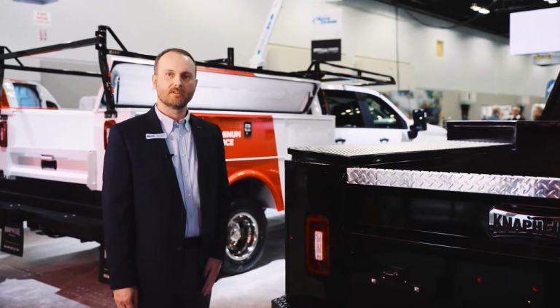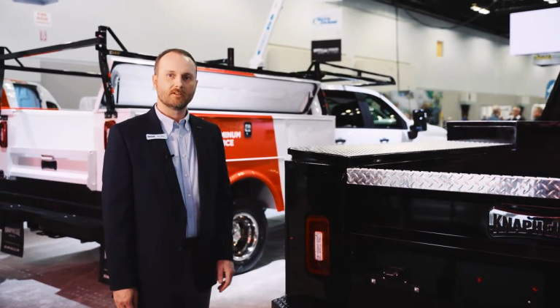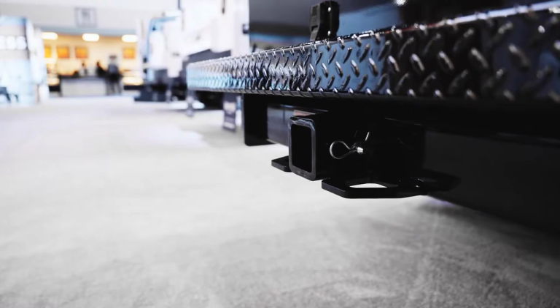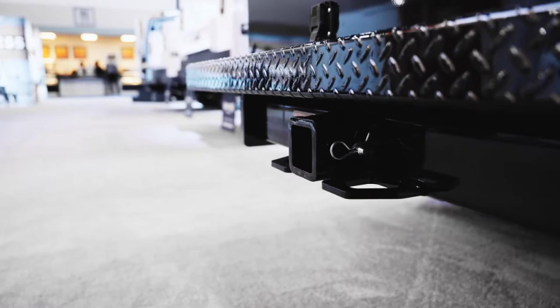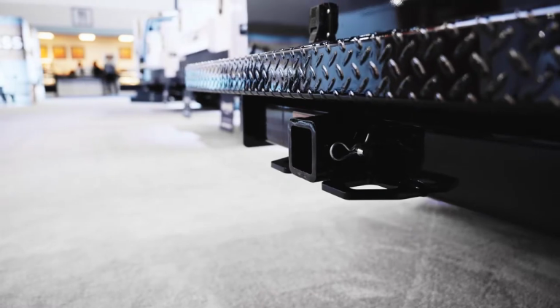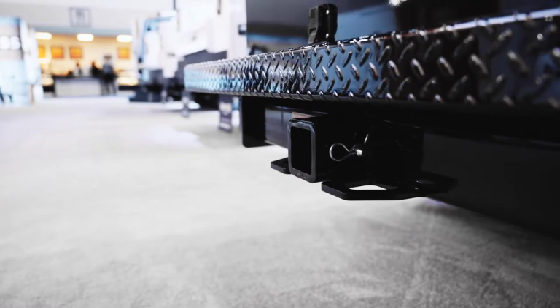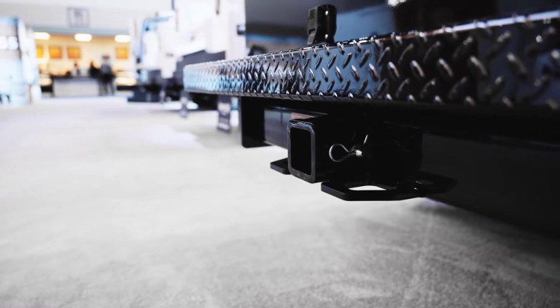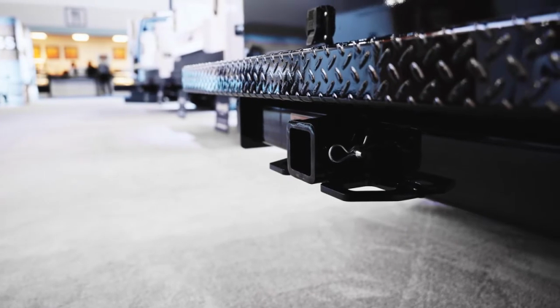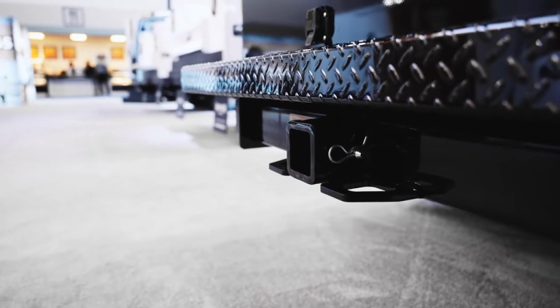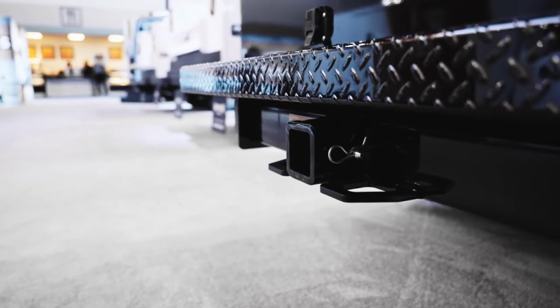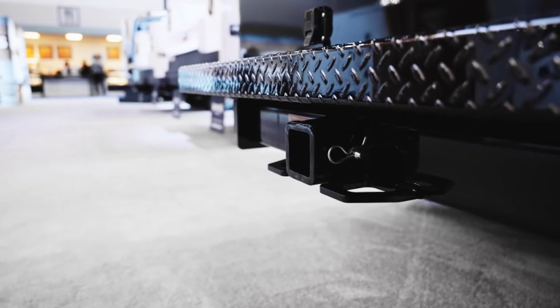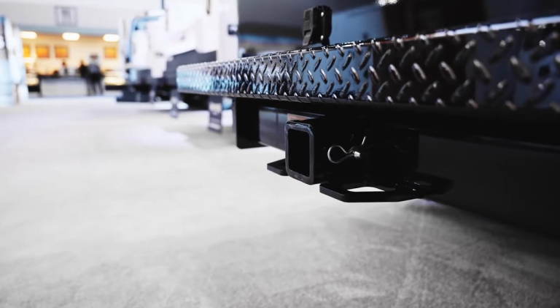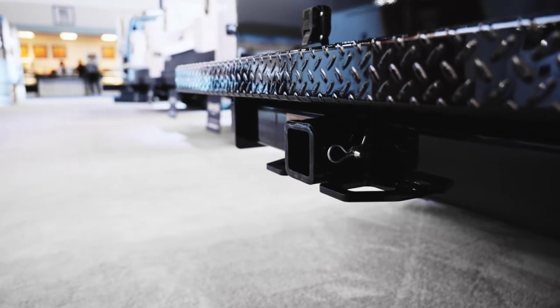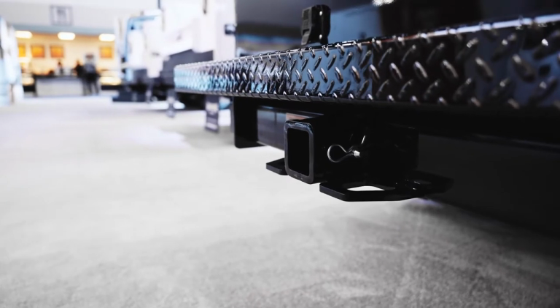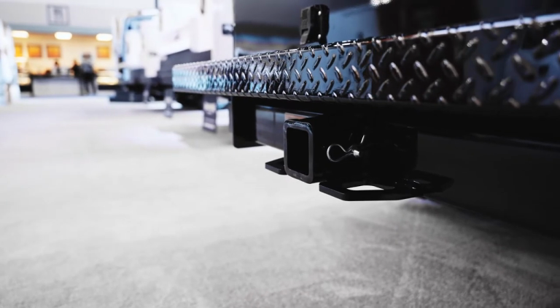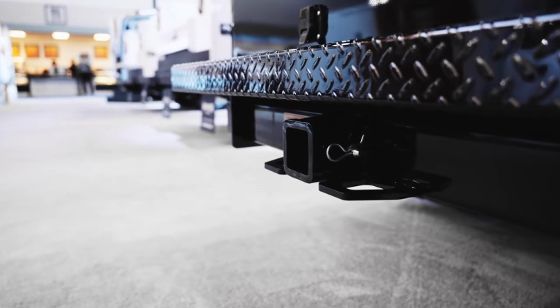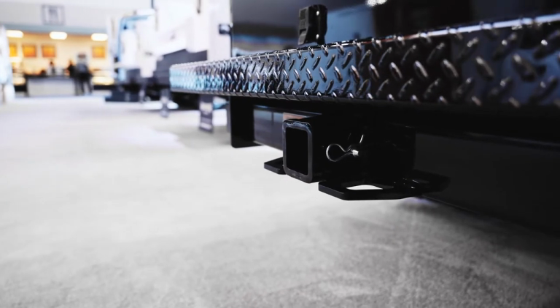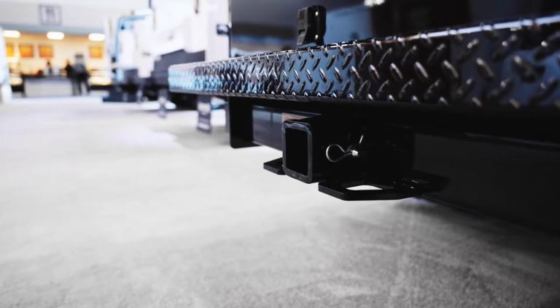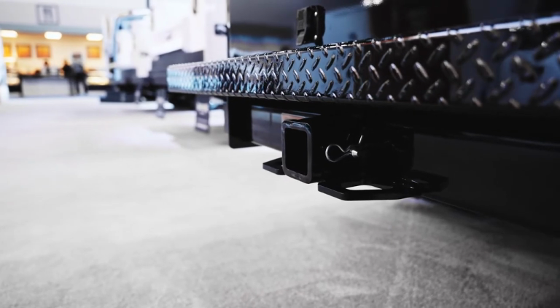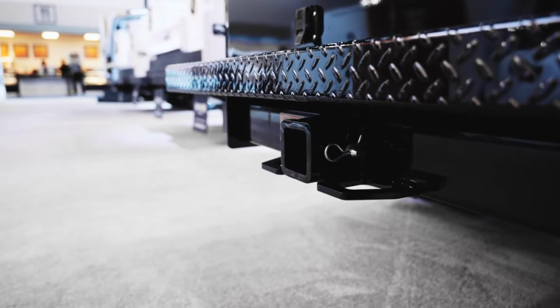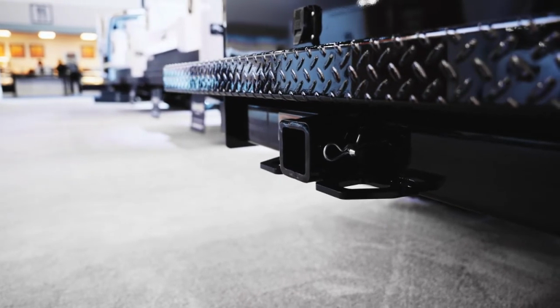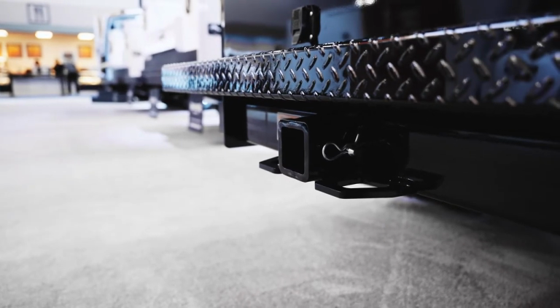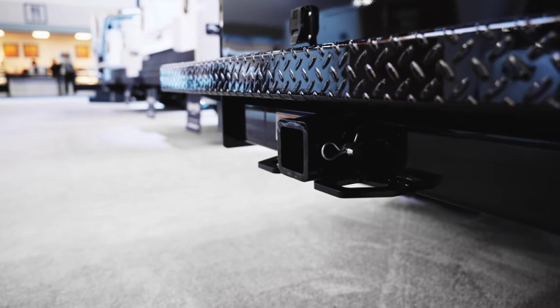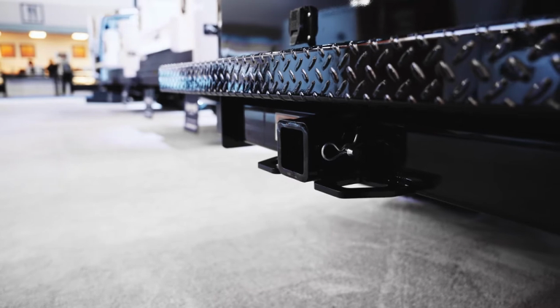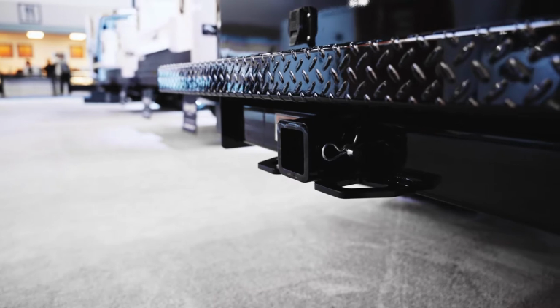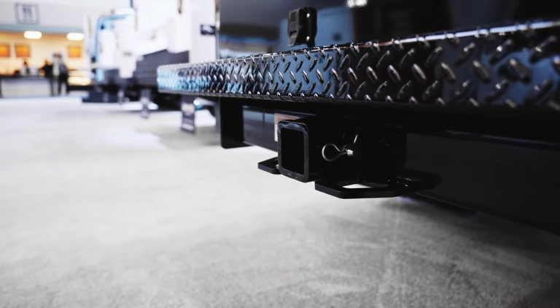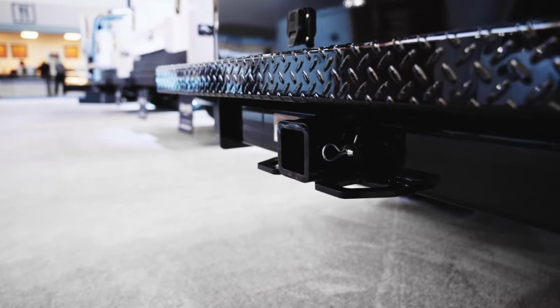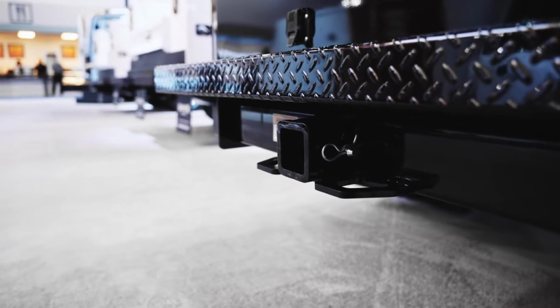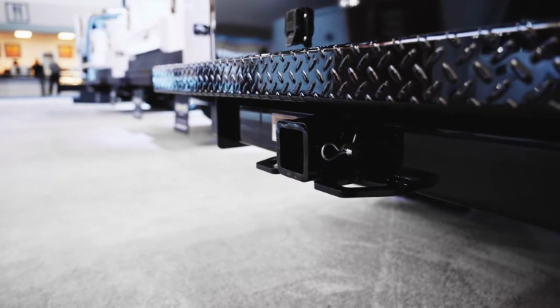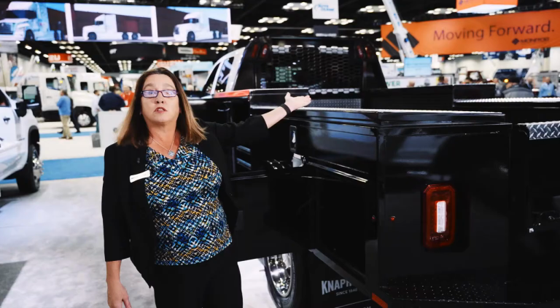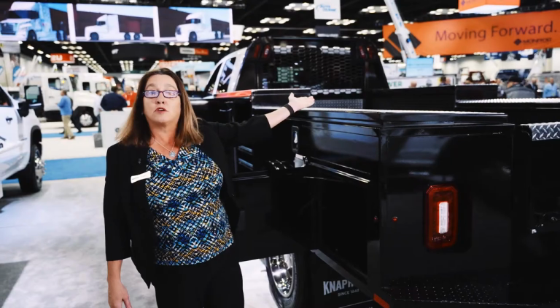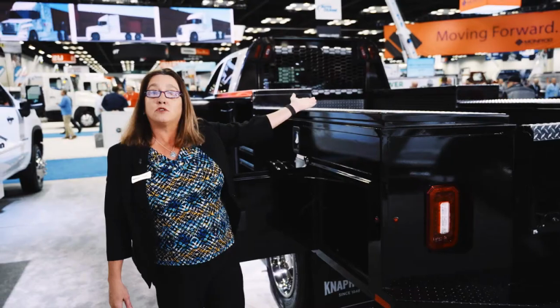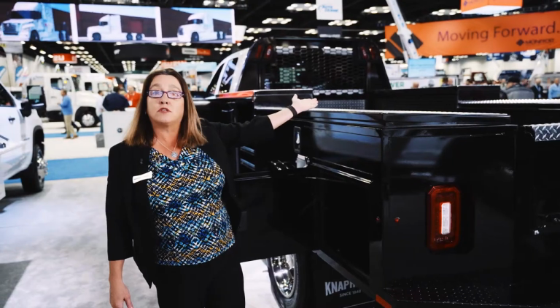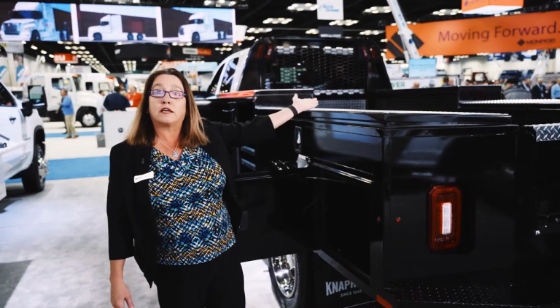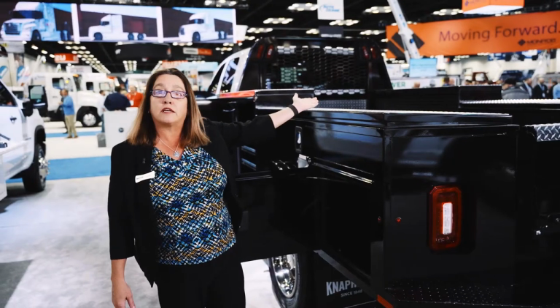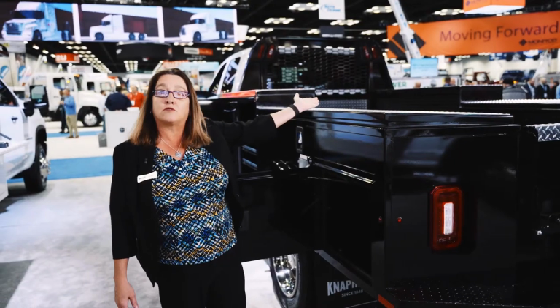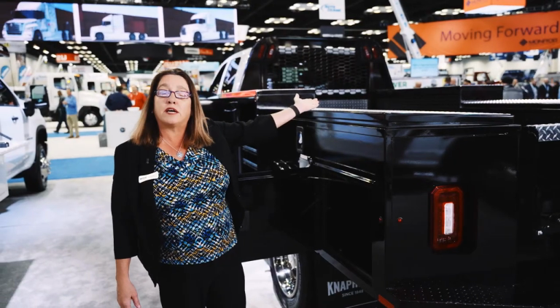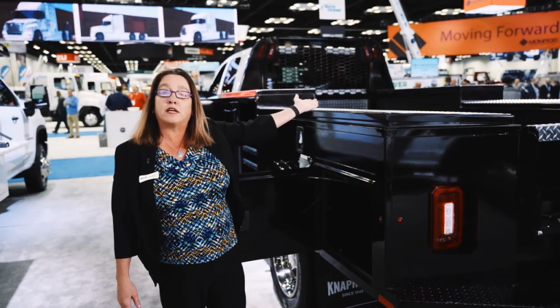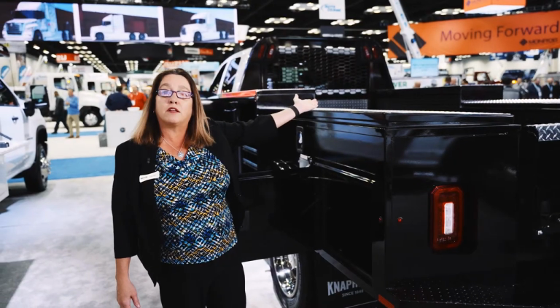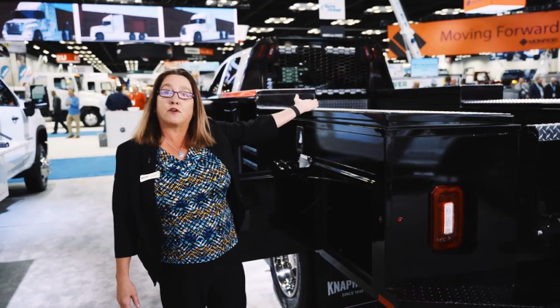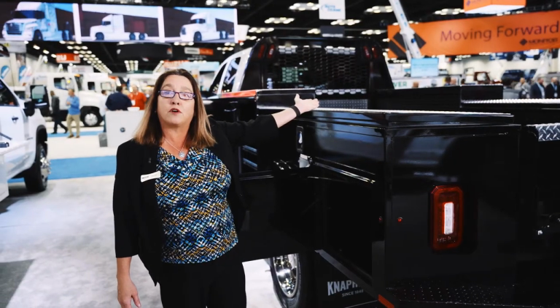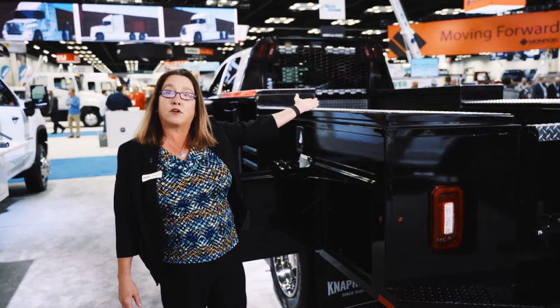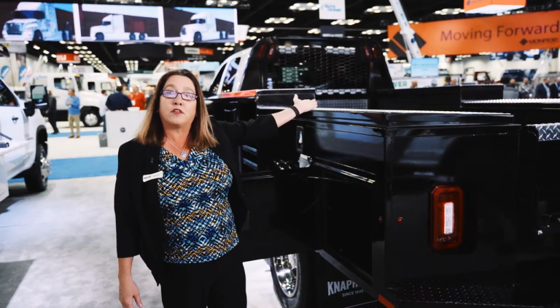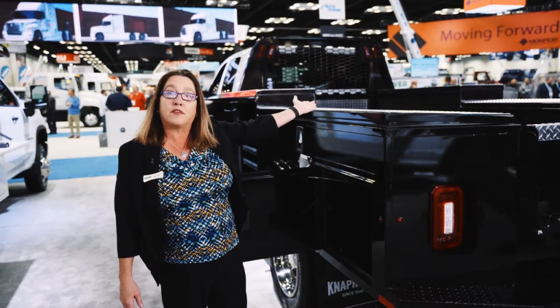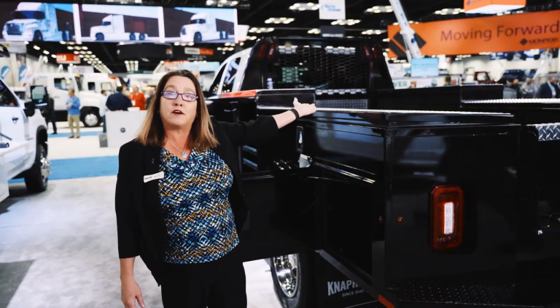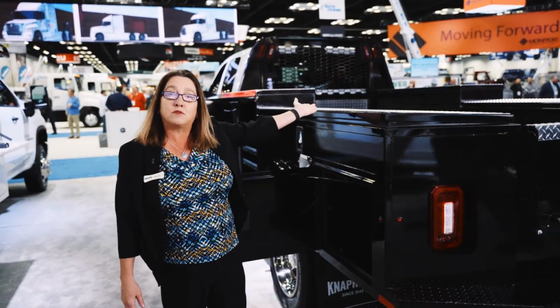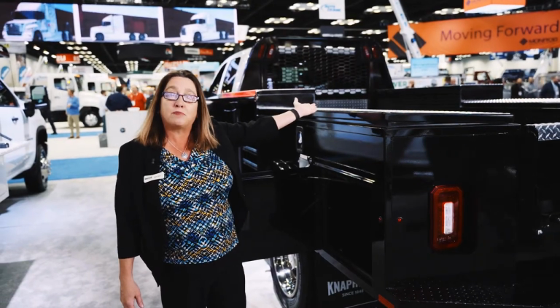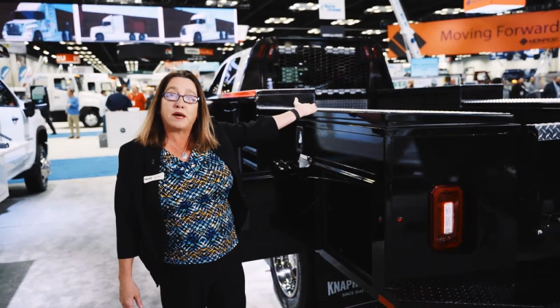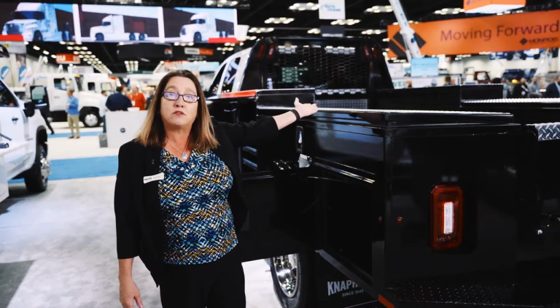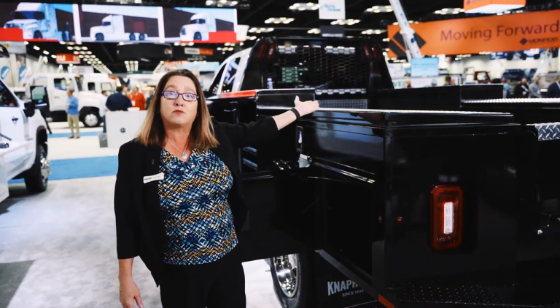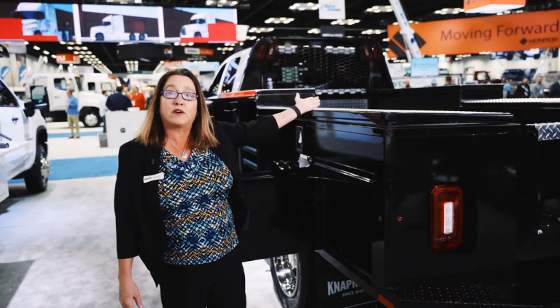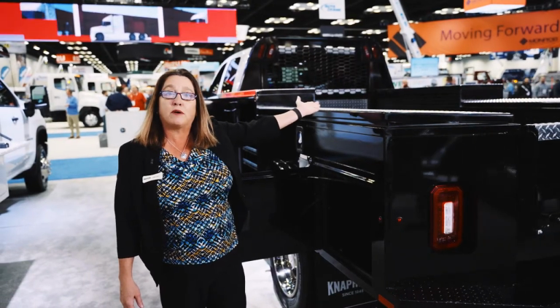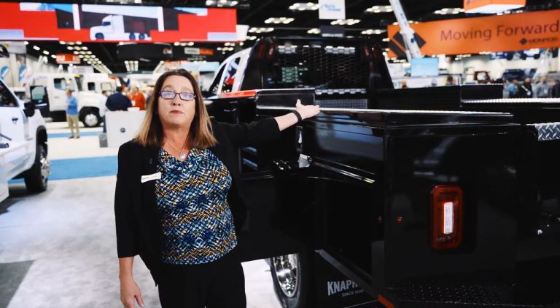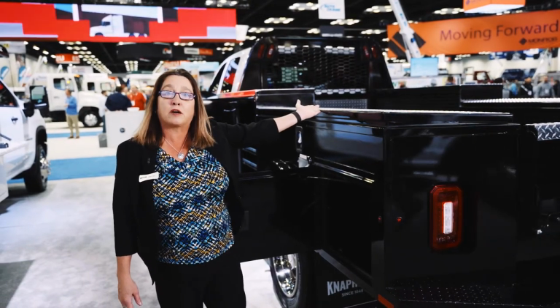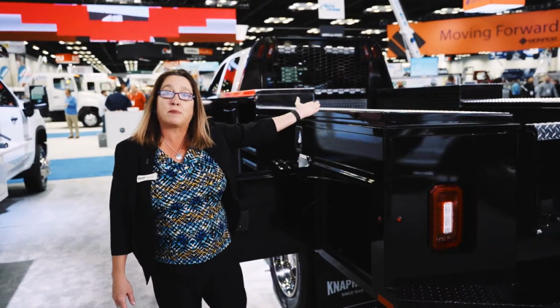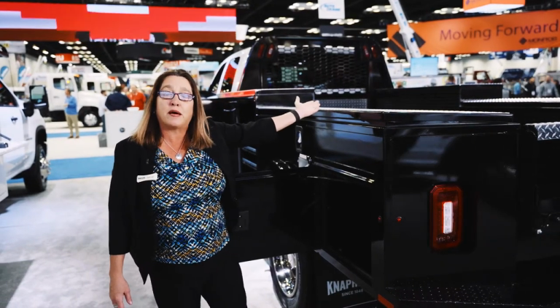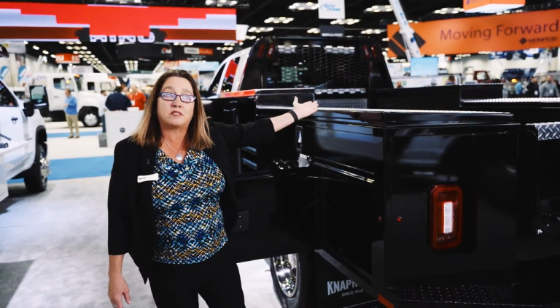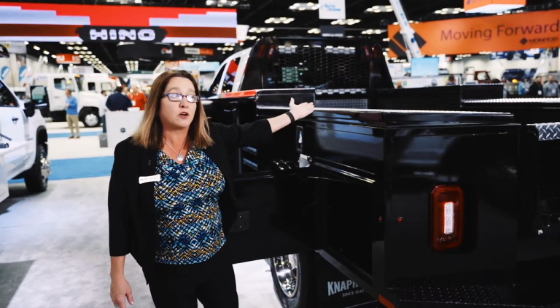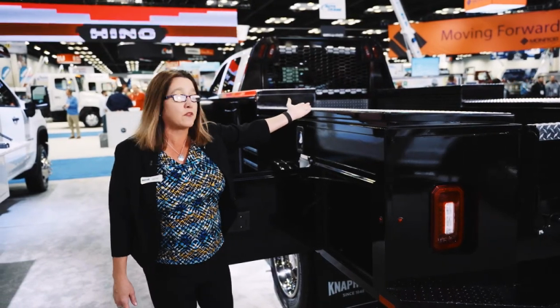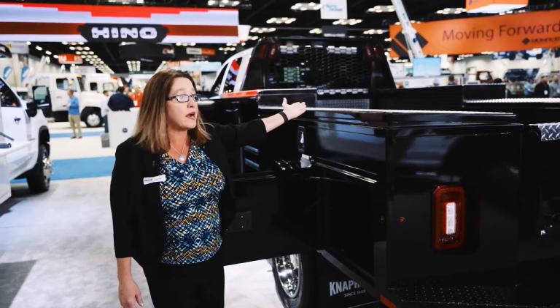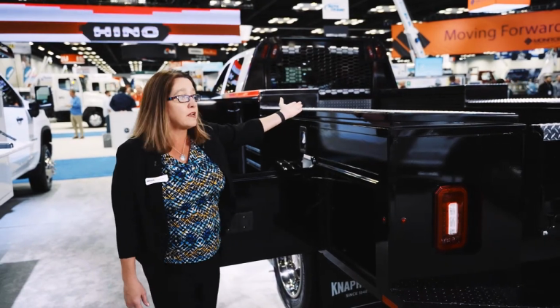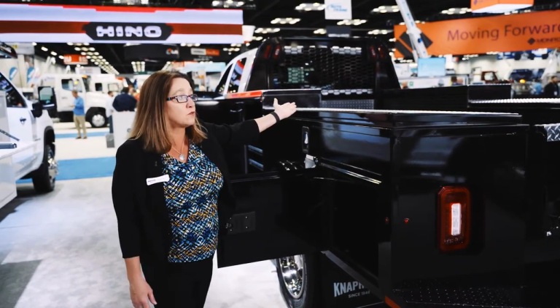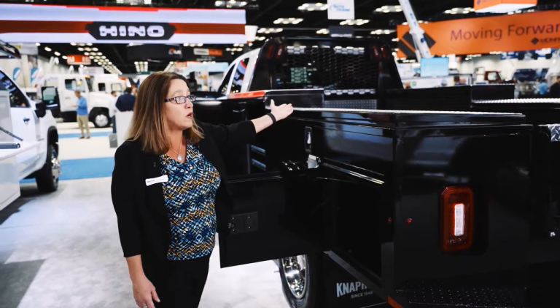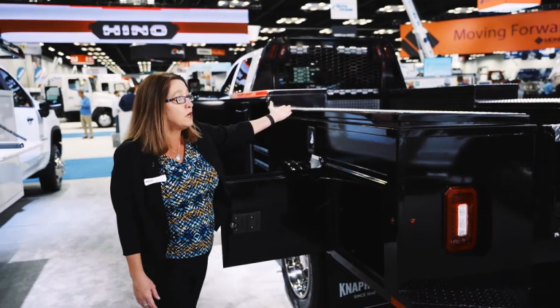The 21,000 pound receiver hitch is at the back. The gooseneck is rated at 30,000 pounds — we have upped our capacity on that as well.